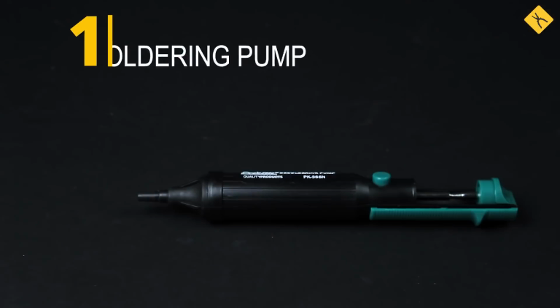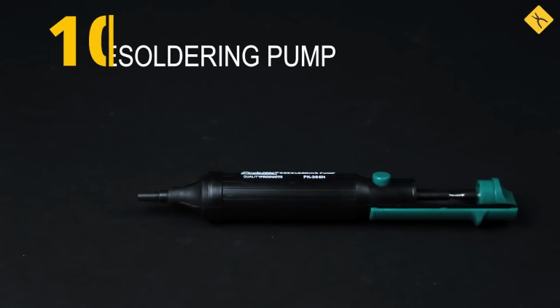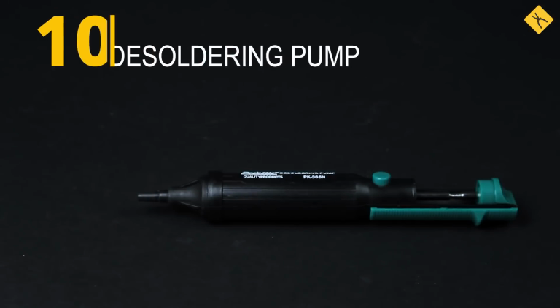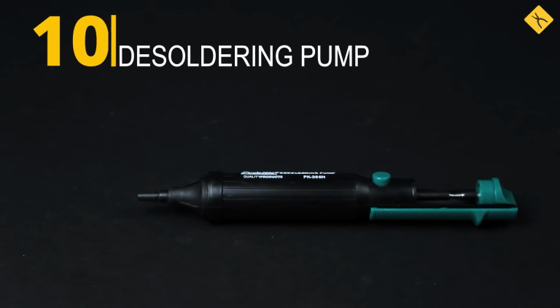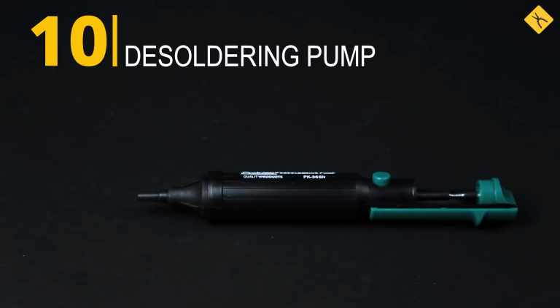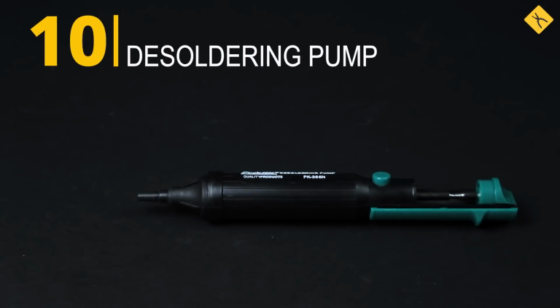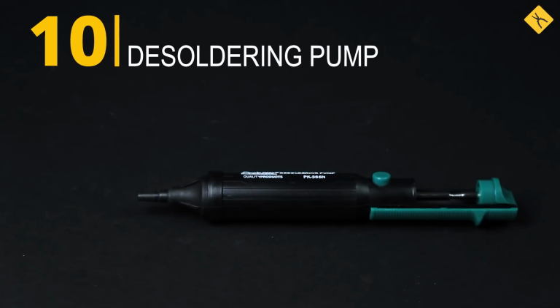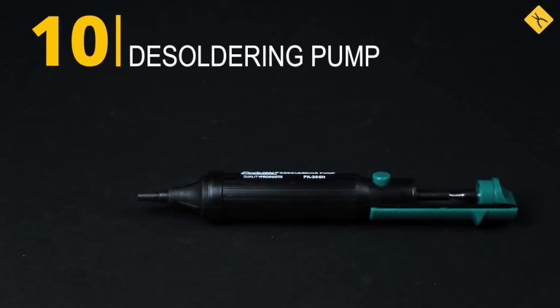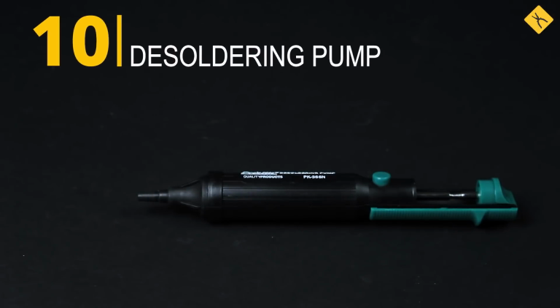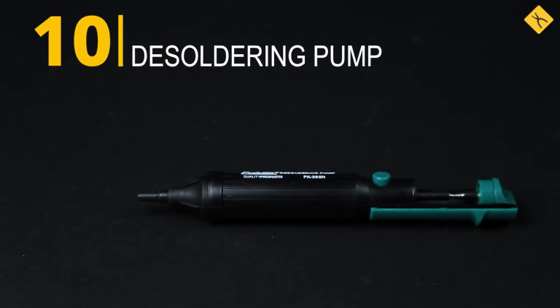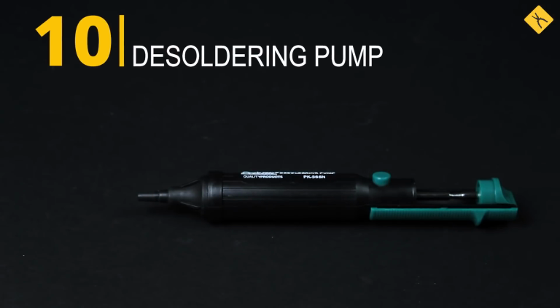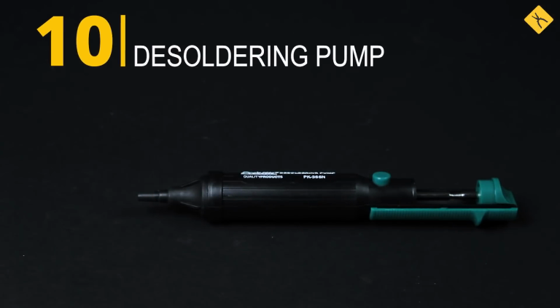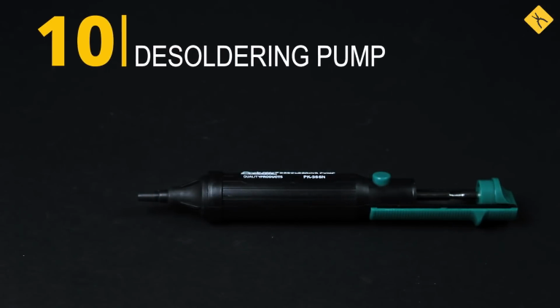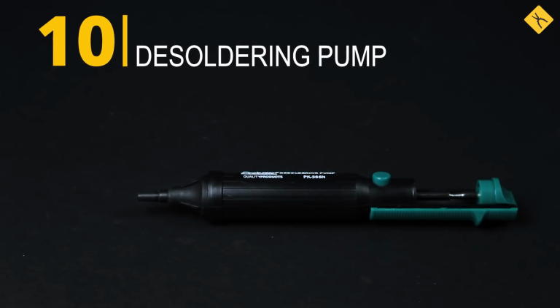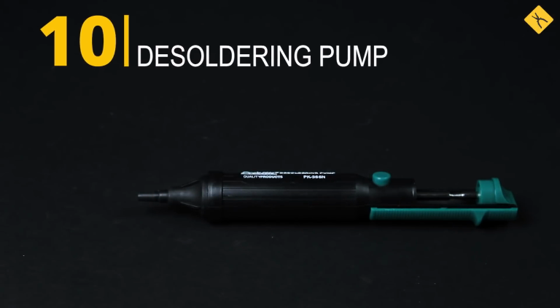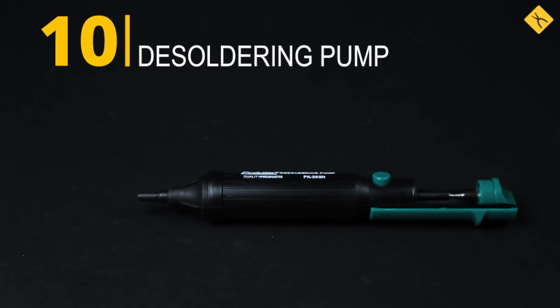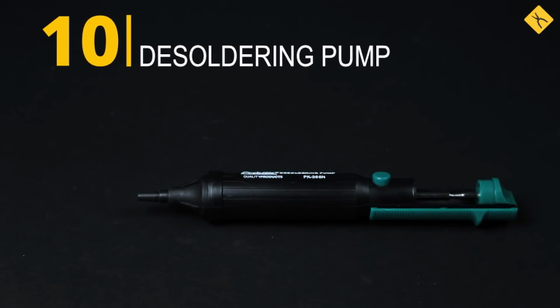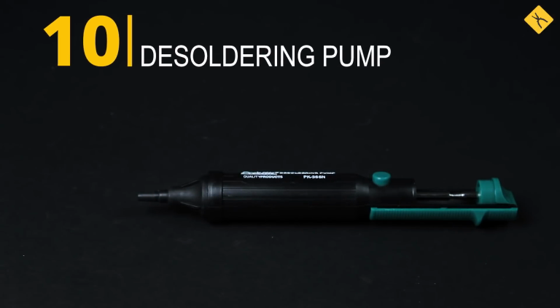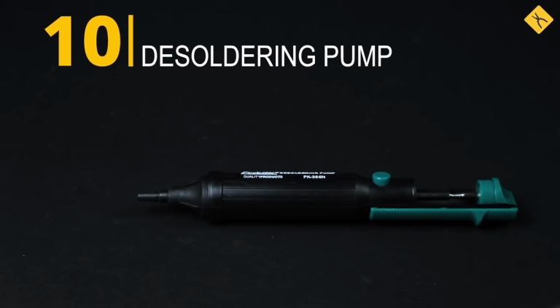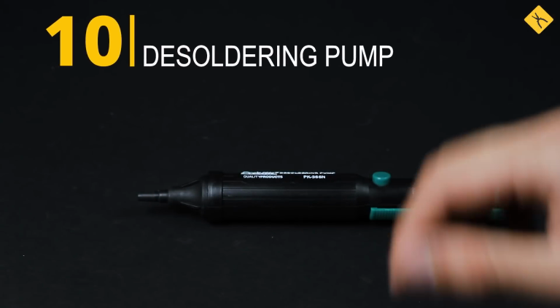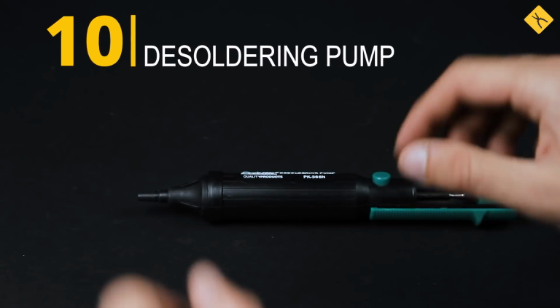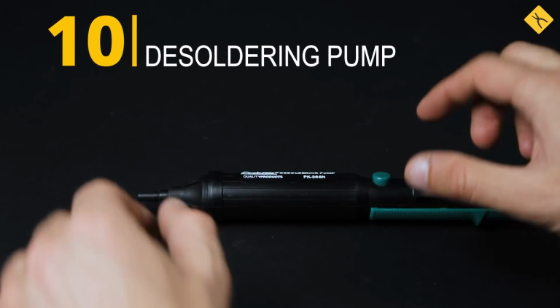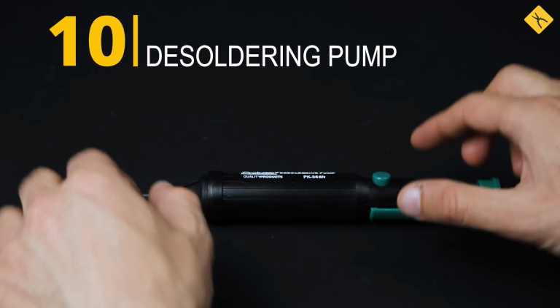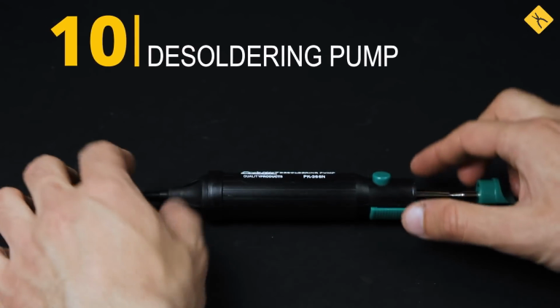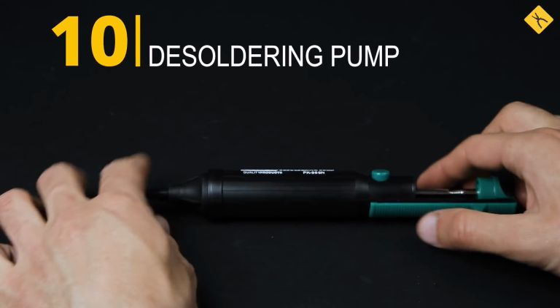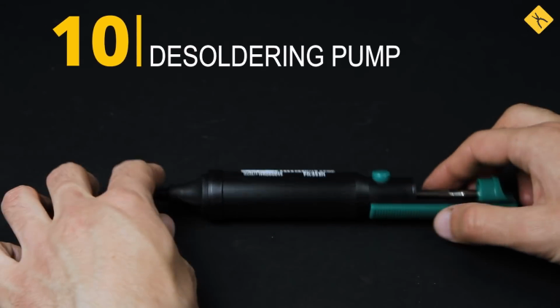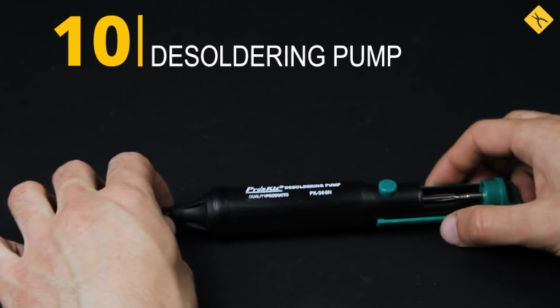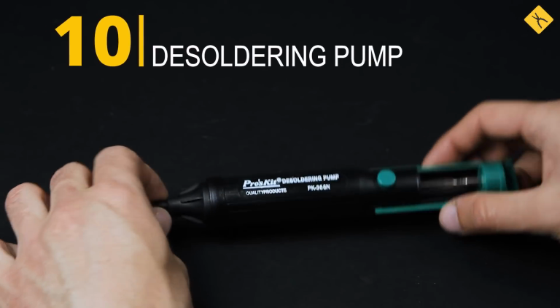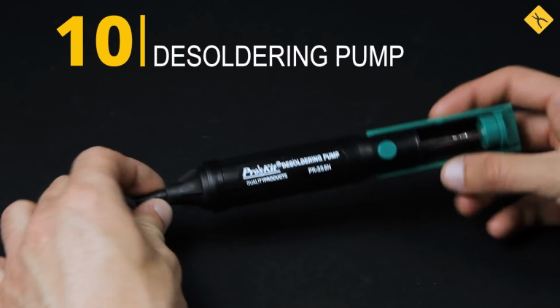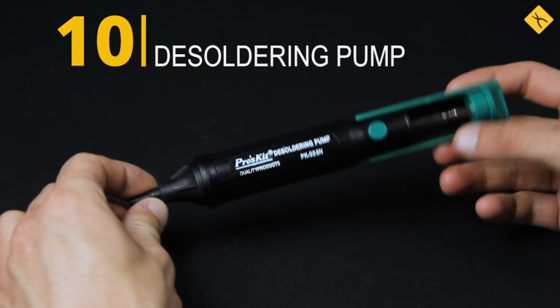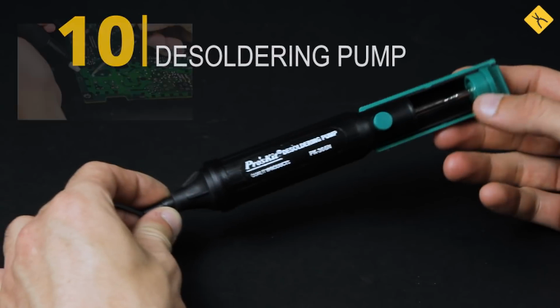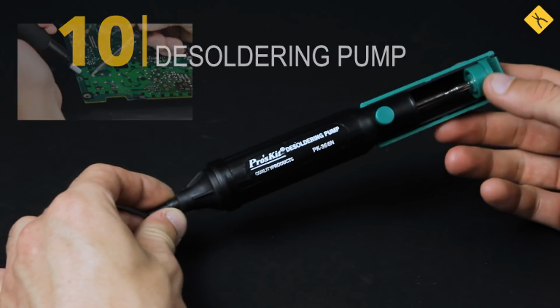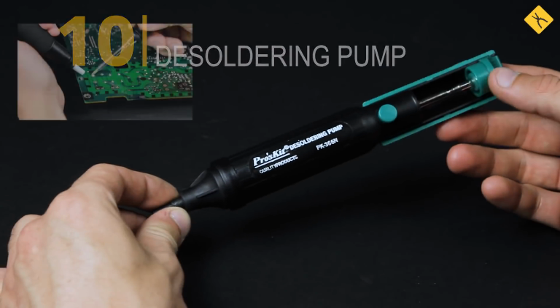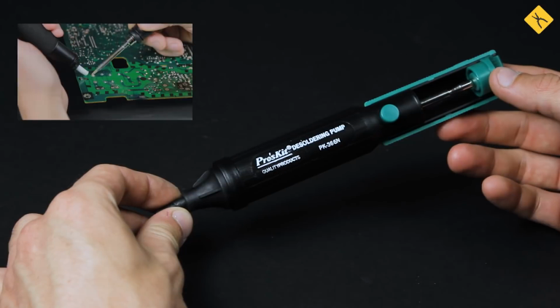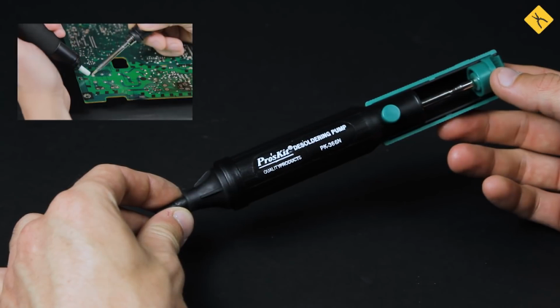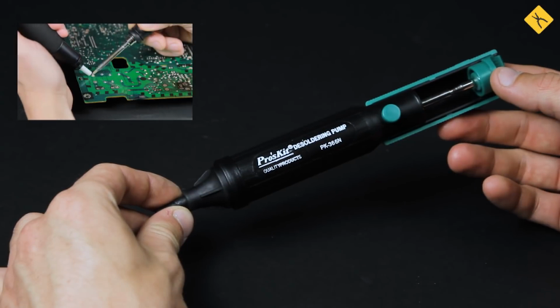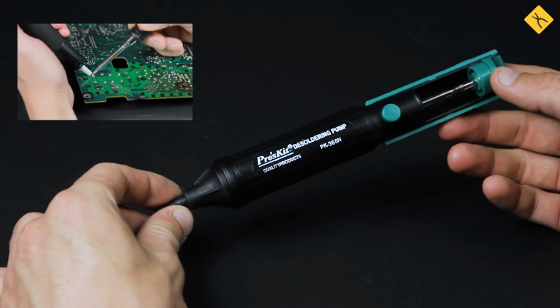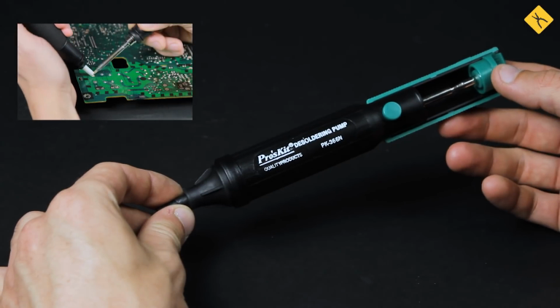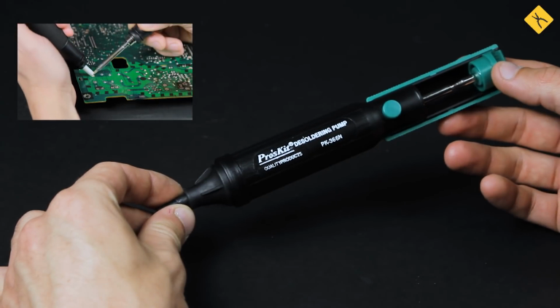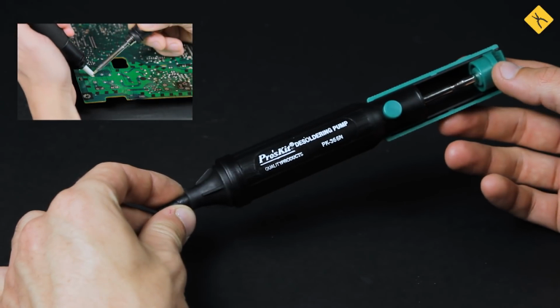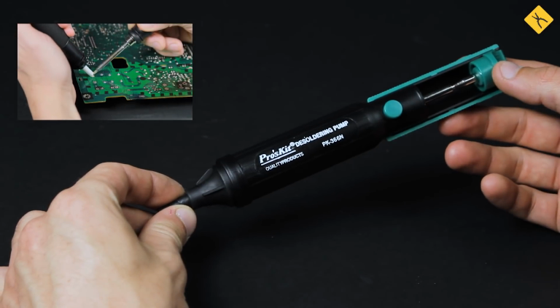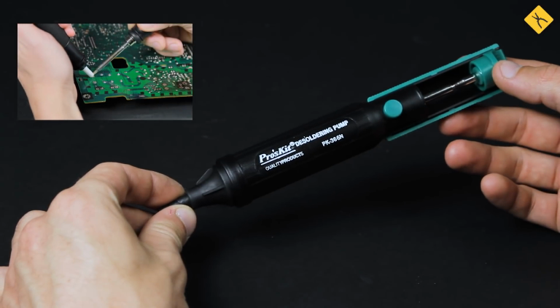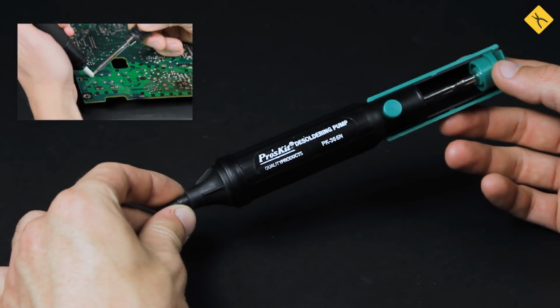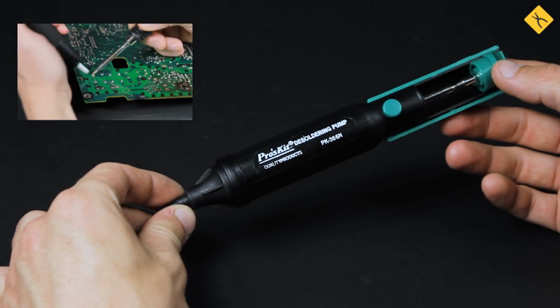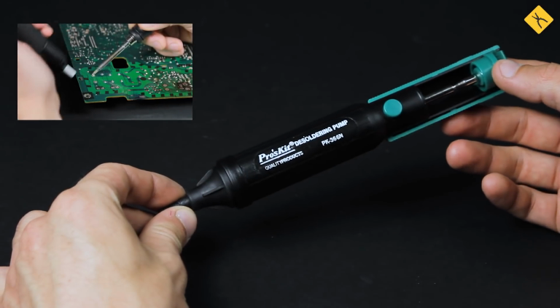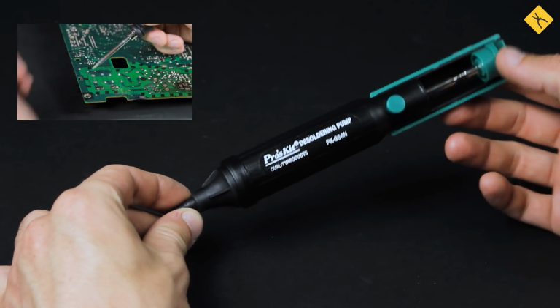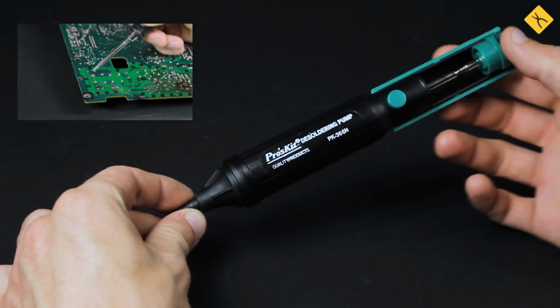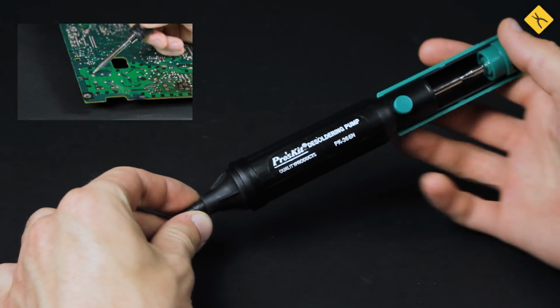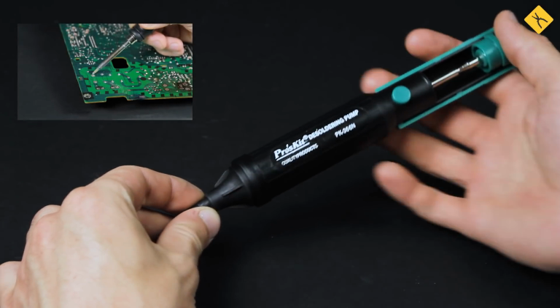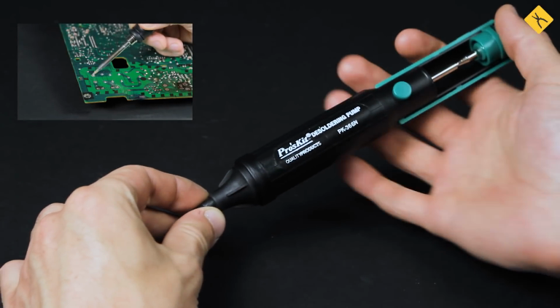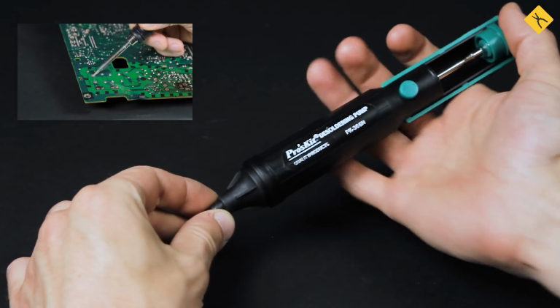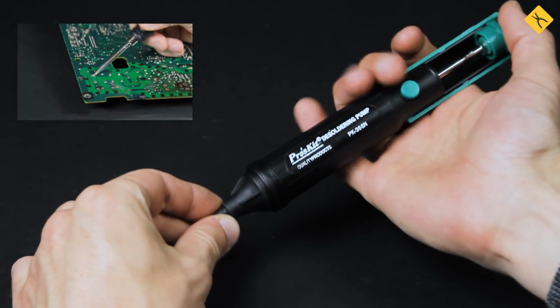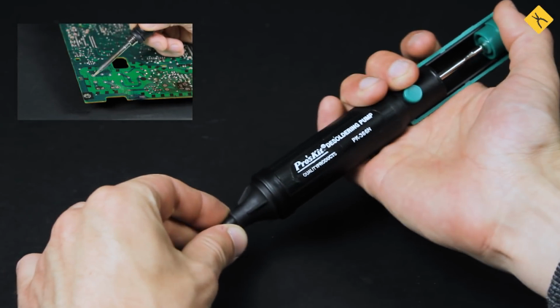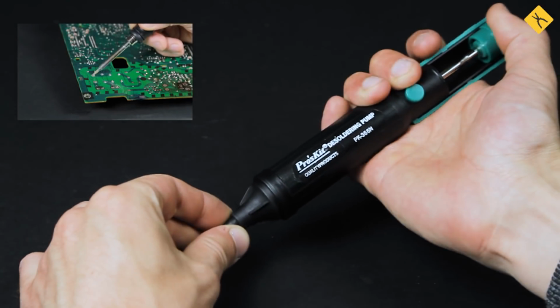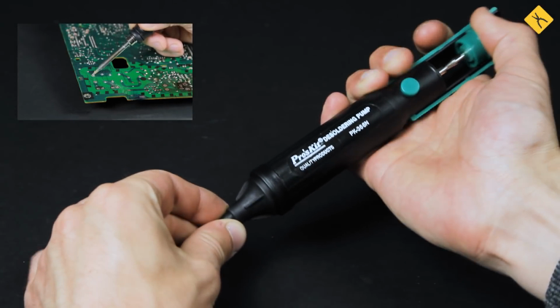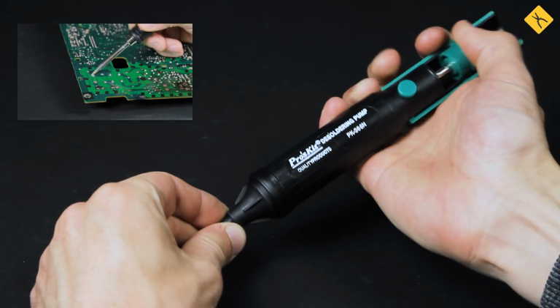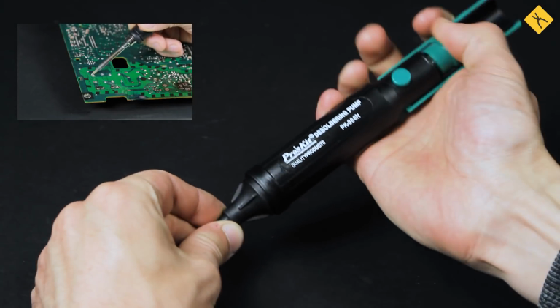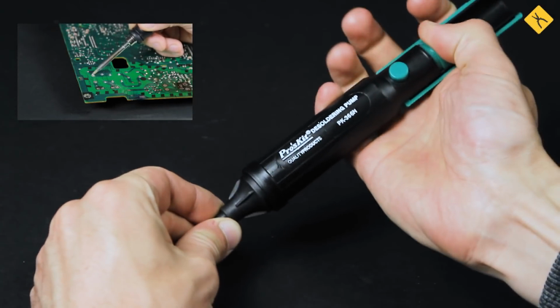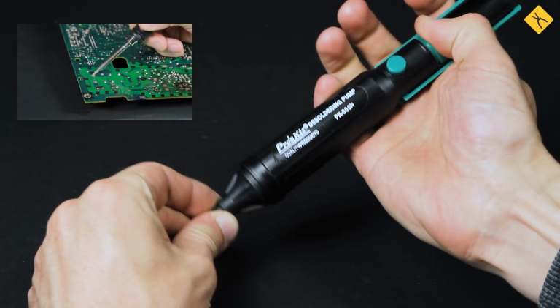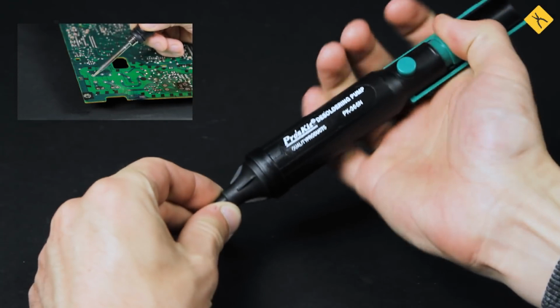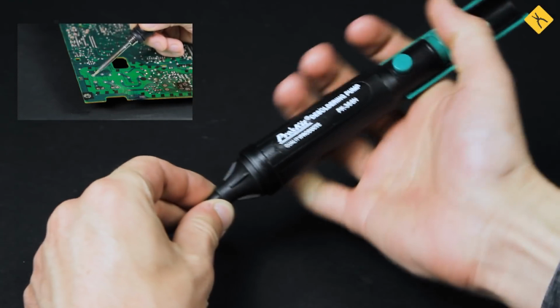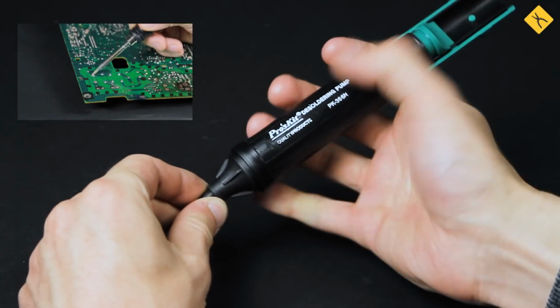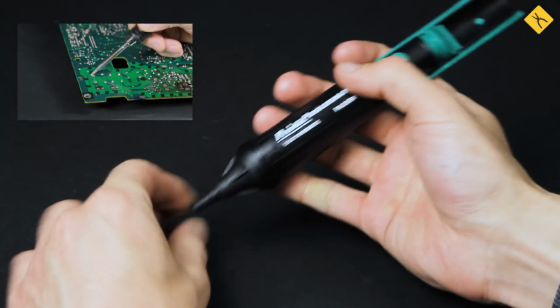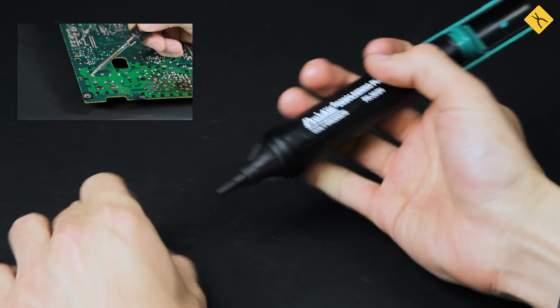Desoldering pump — it's very useful for removing excess solder and desoldering PCB components, especially circuits in DIP packages.